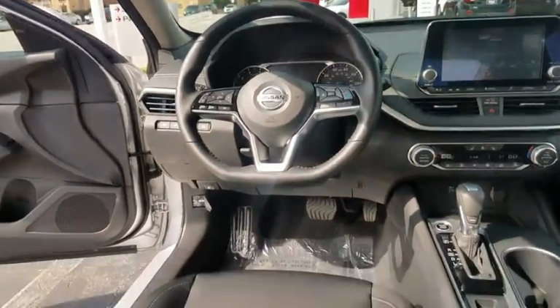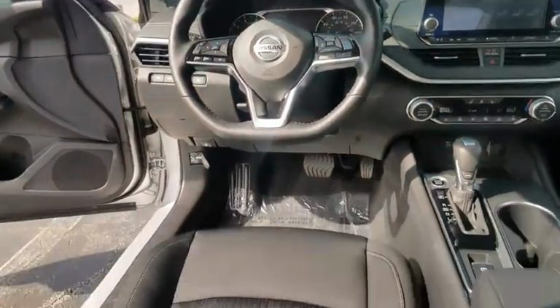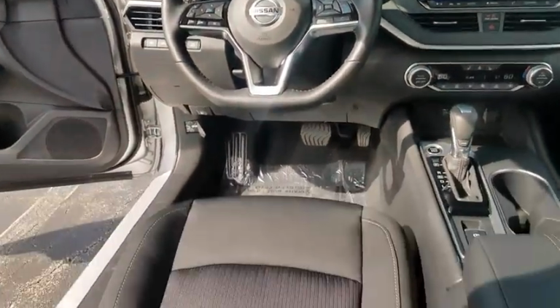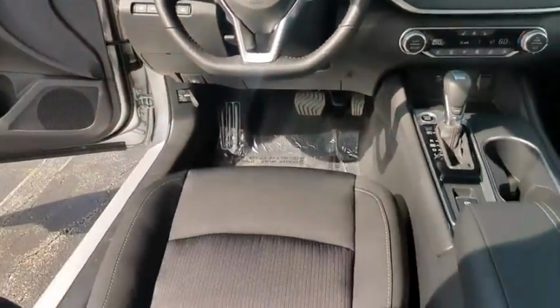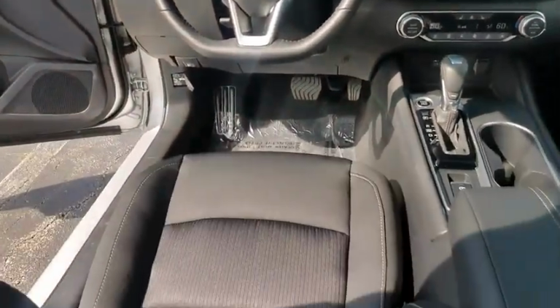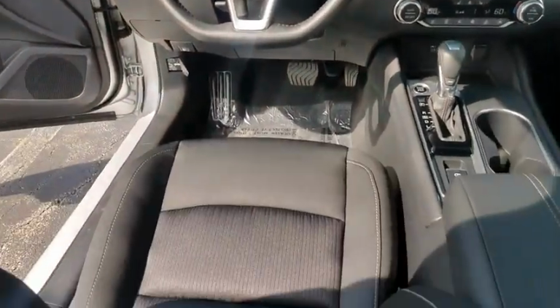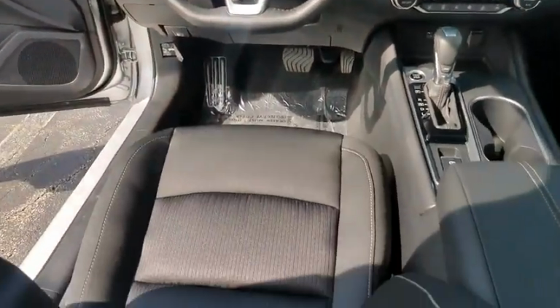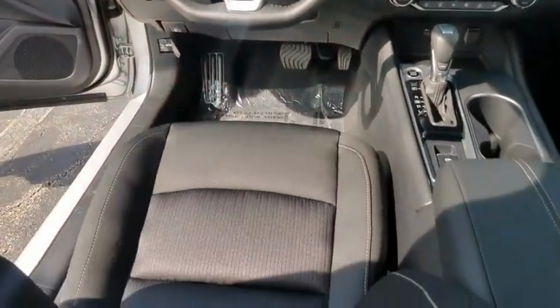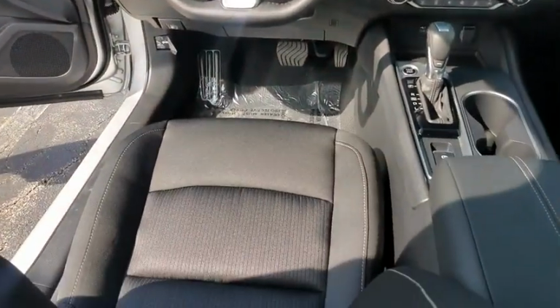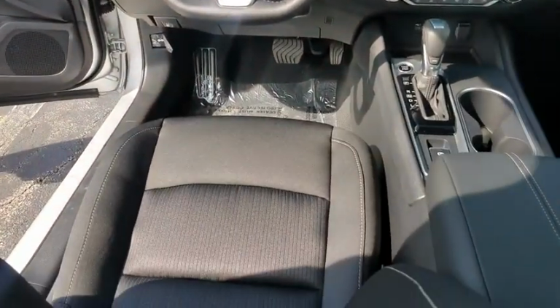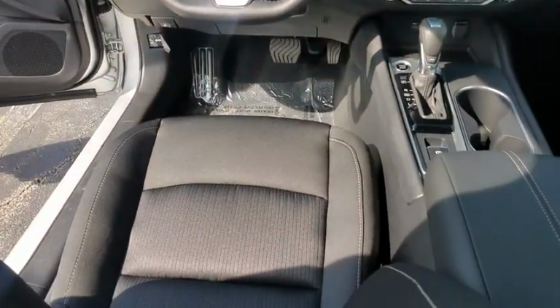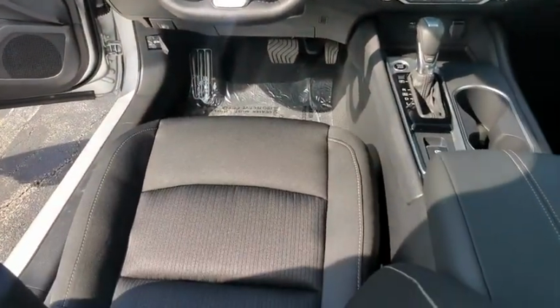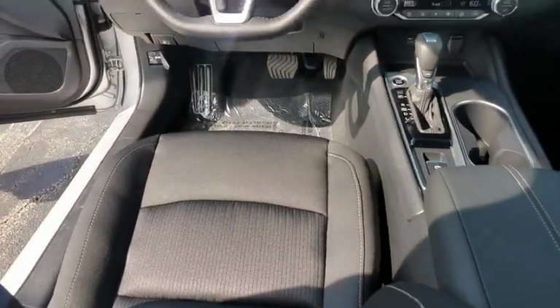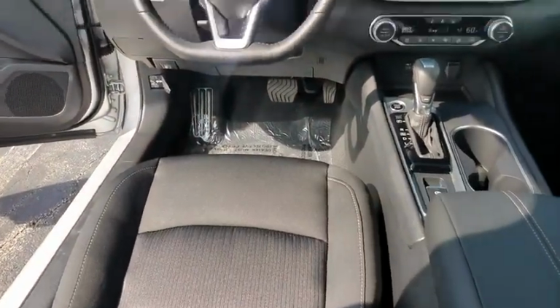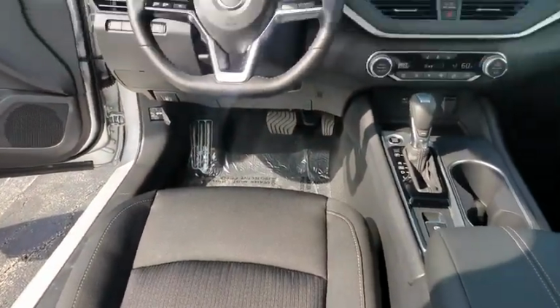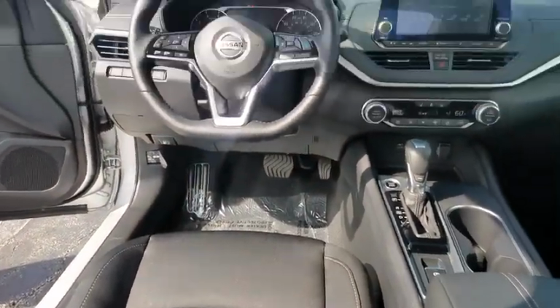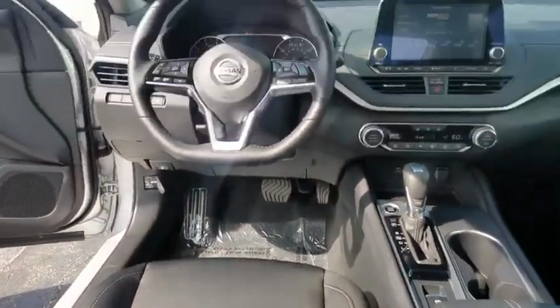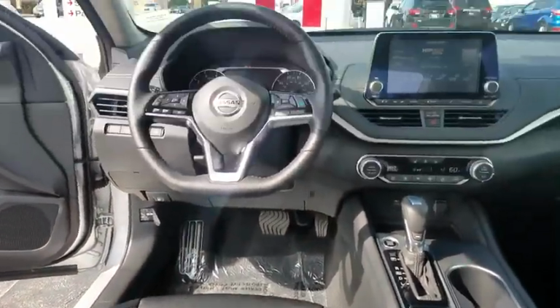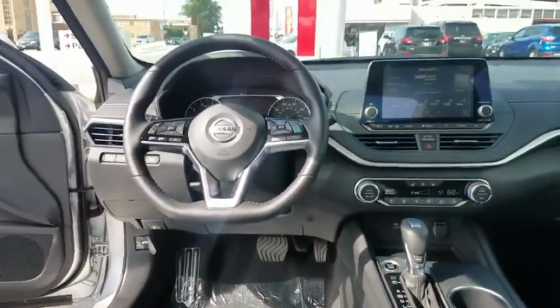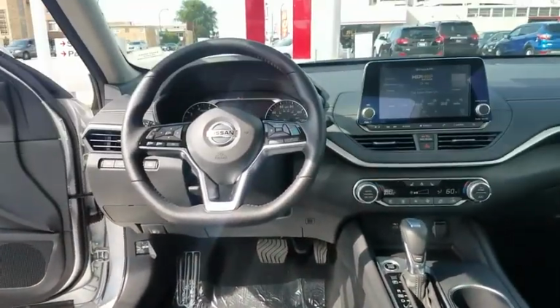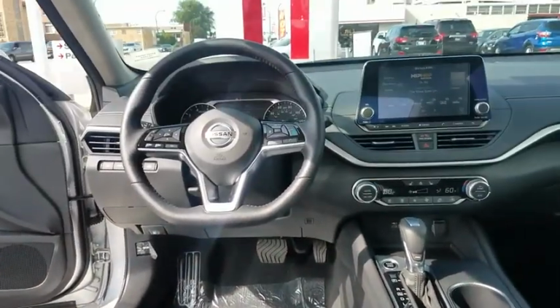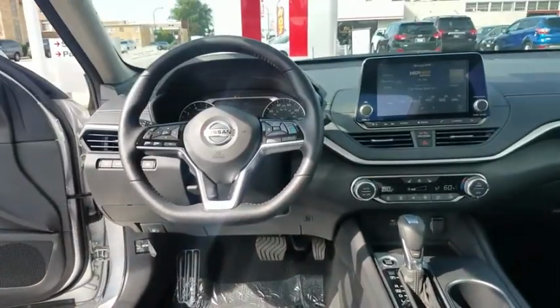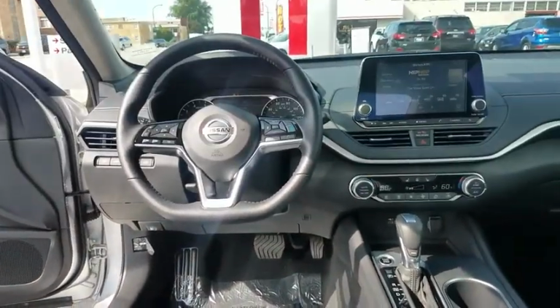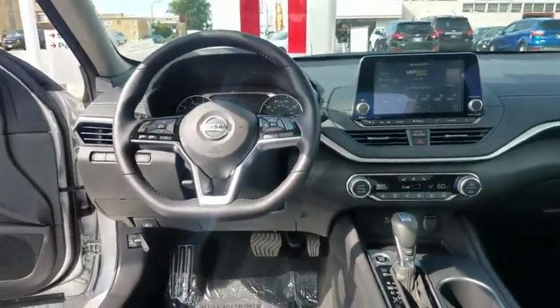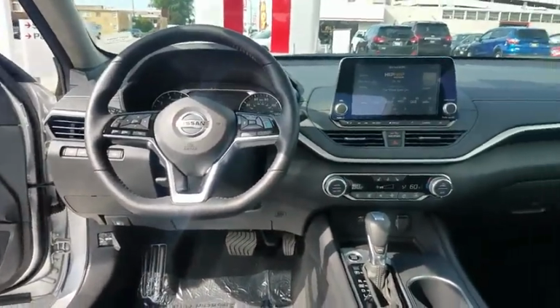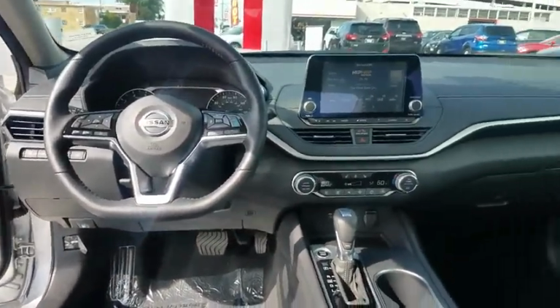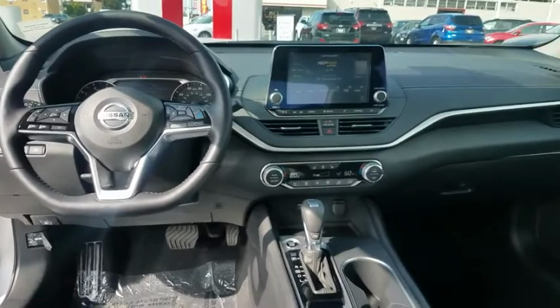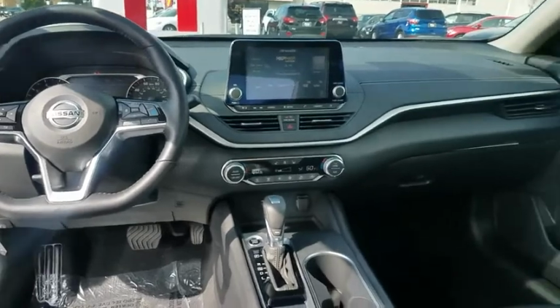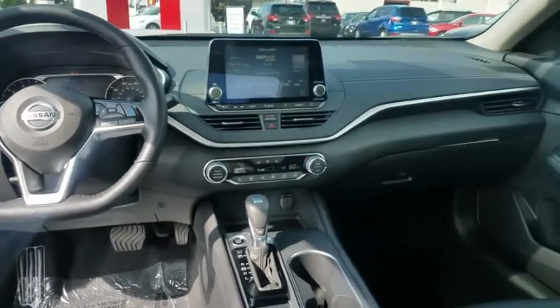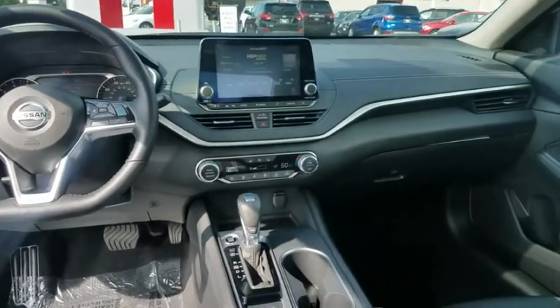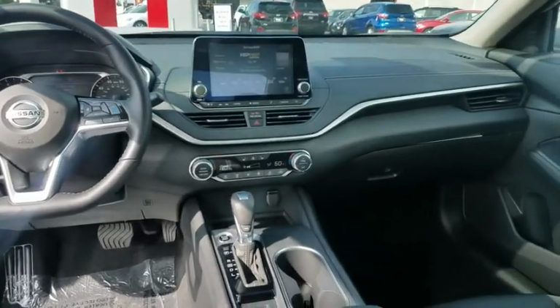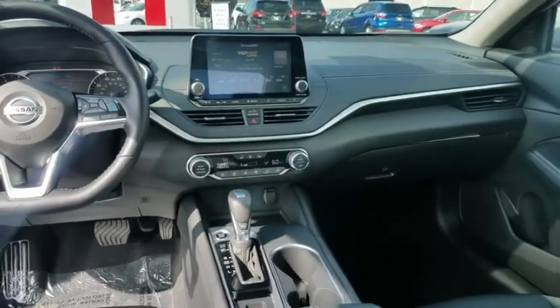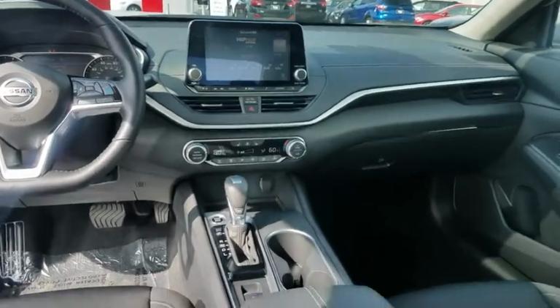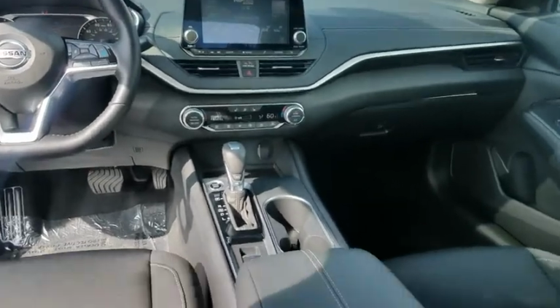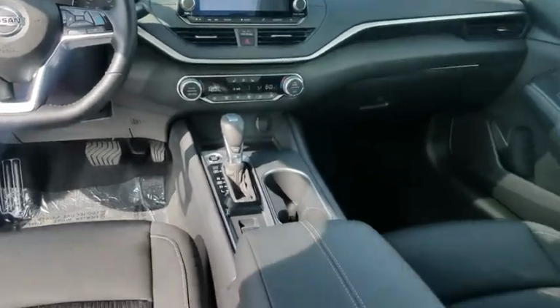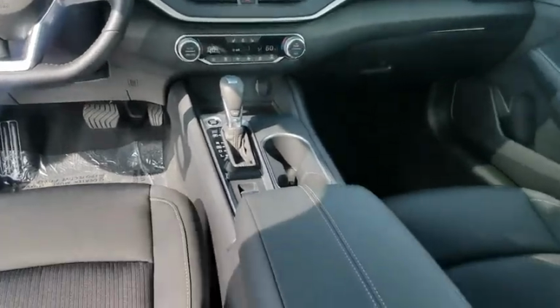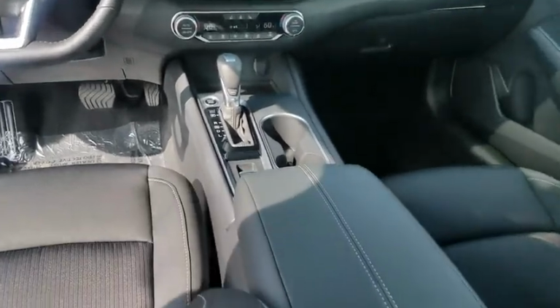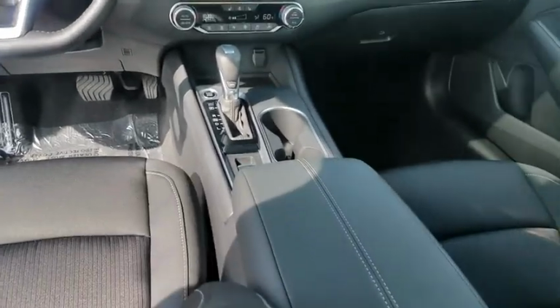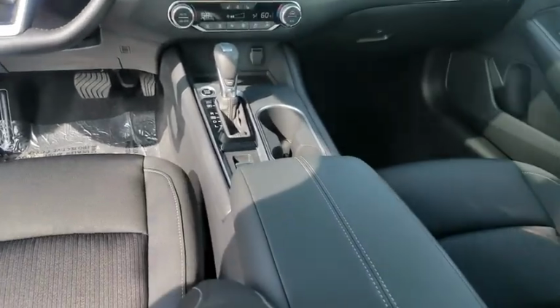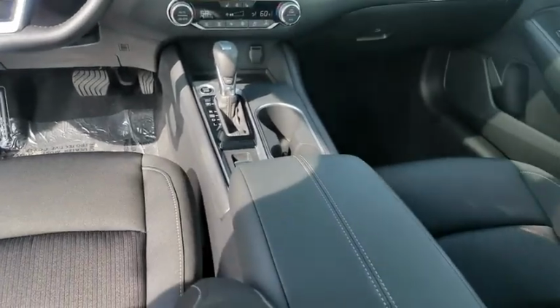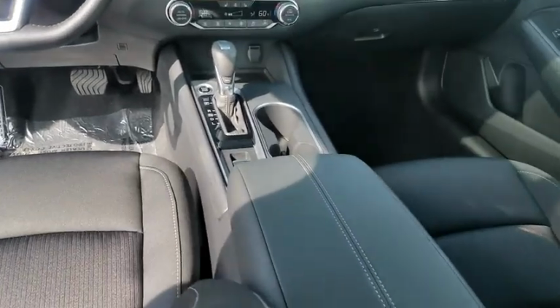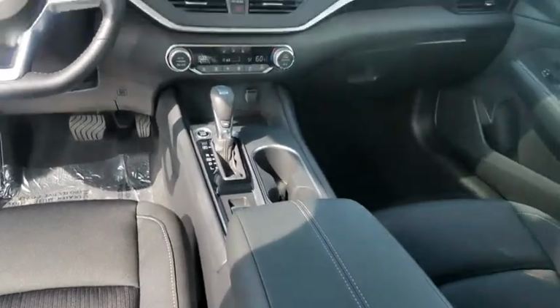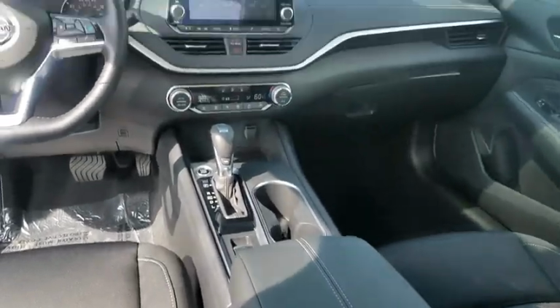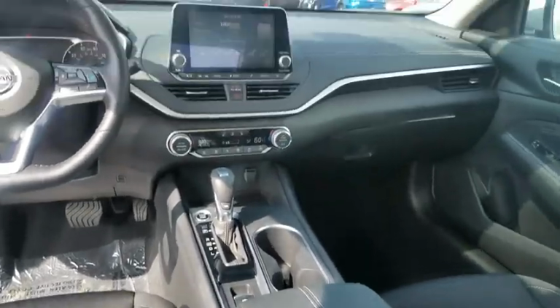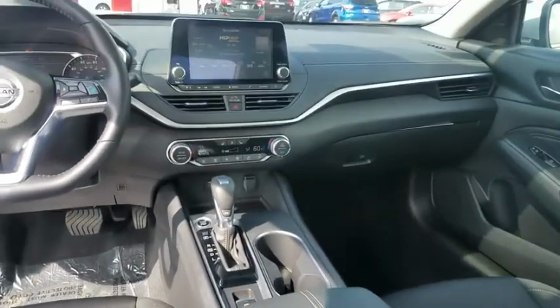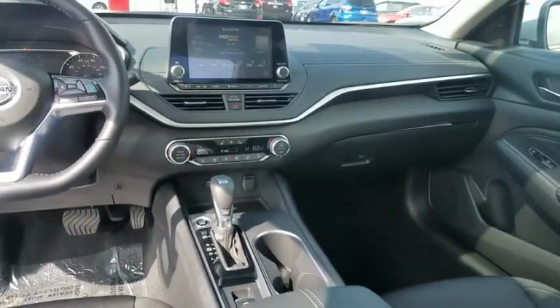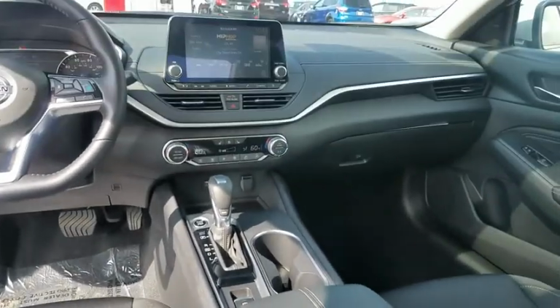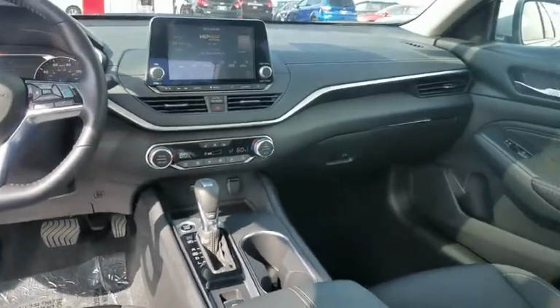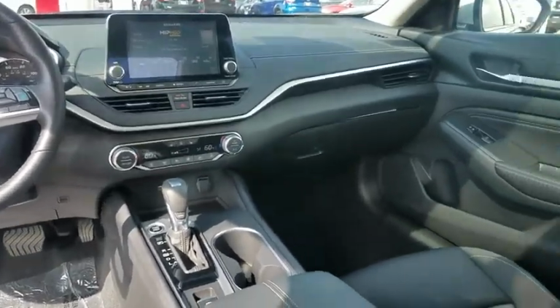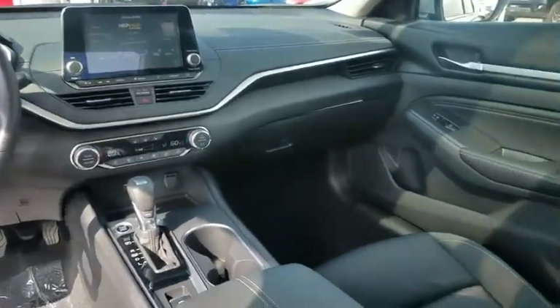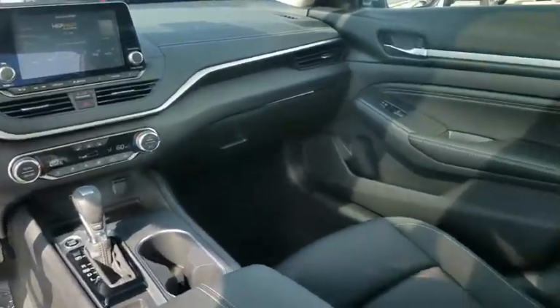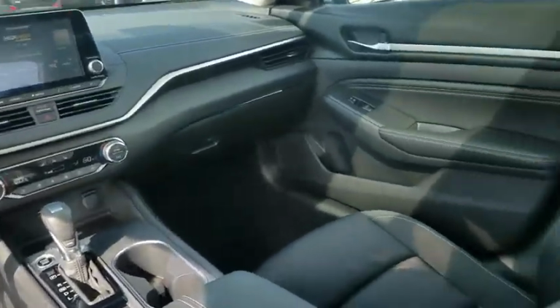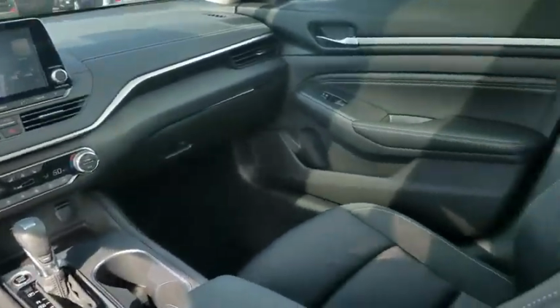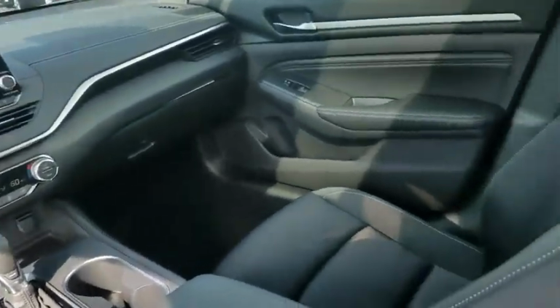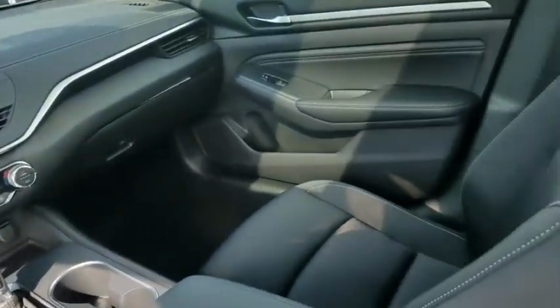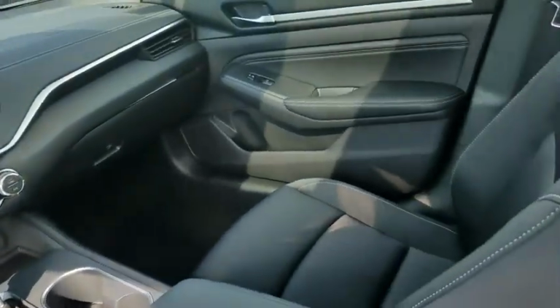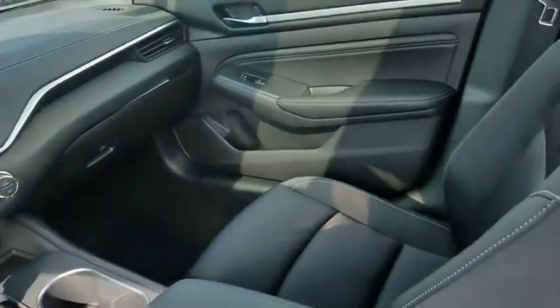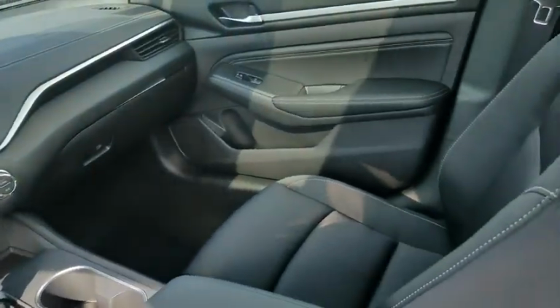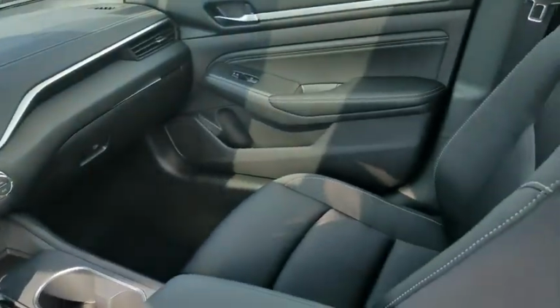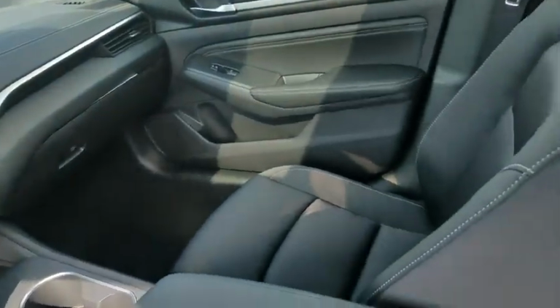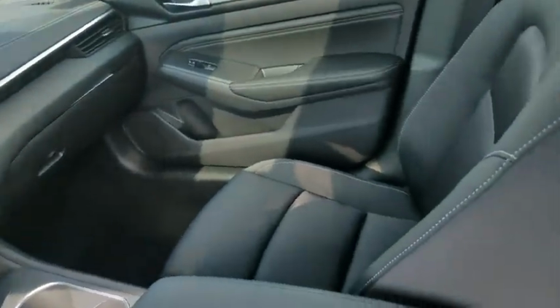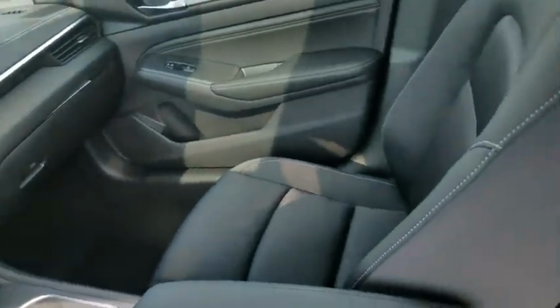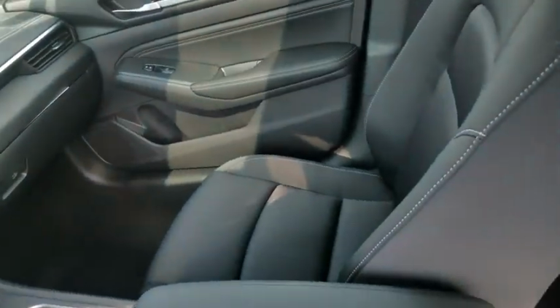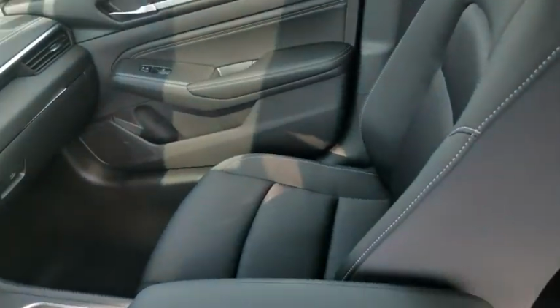Keyless start, aluminum wheels, four wheel disc brakes, rear defrost, climate control. Come take a test drive today.